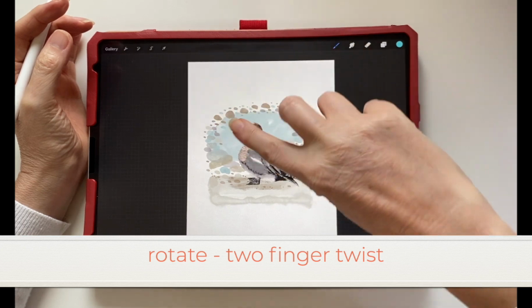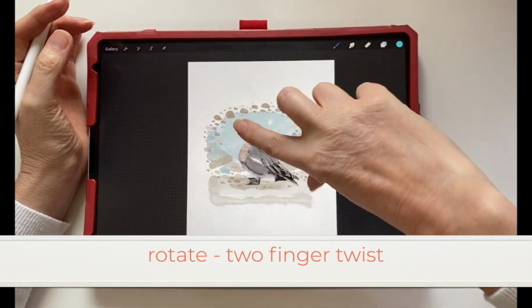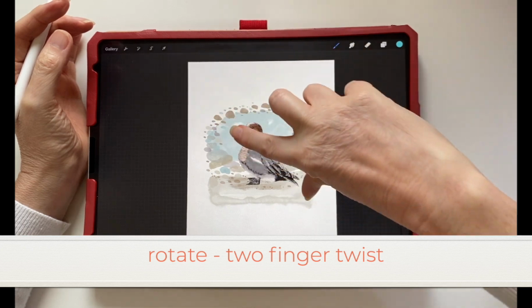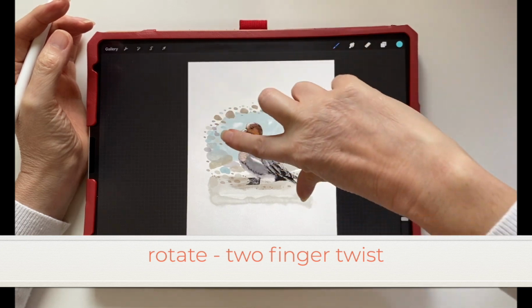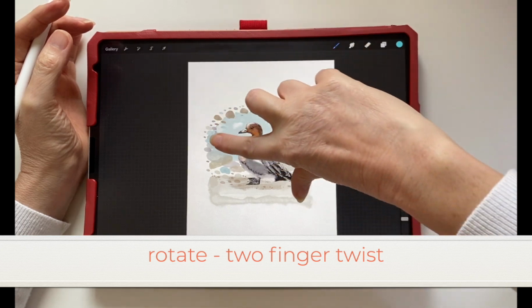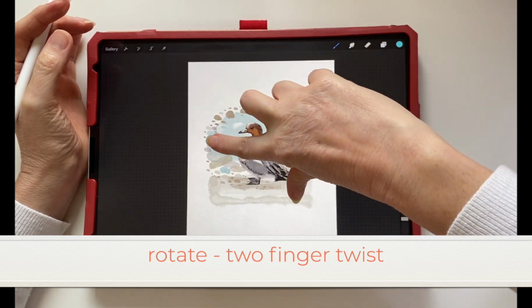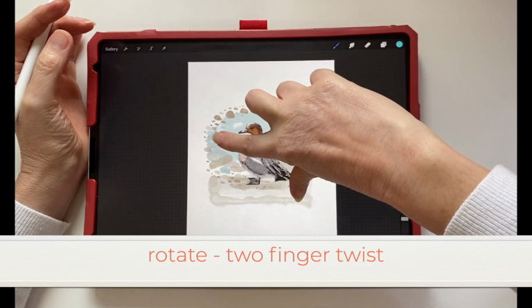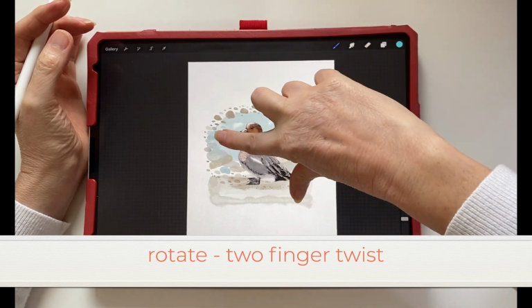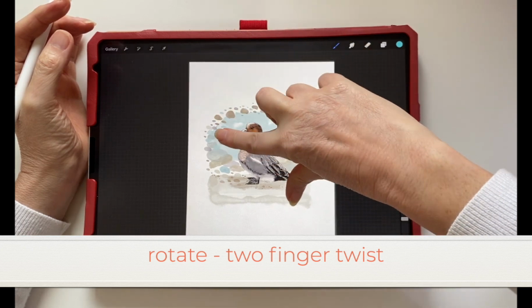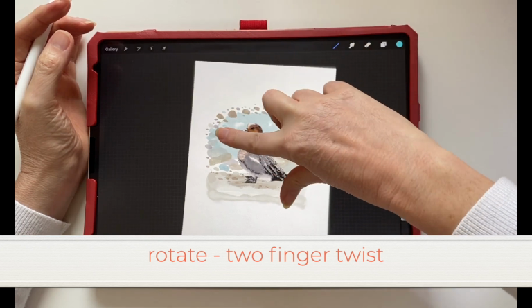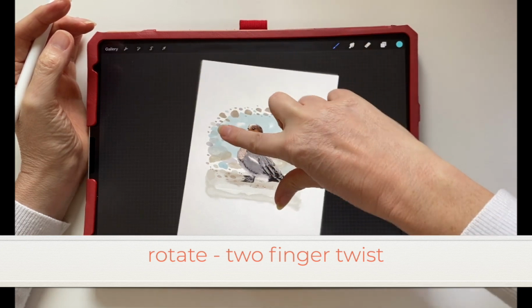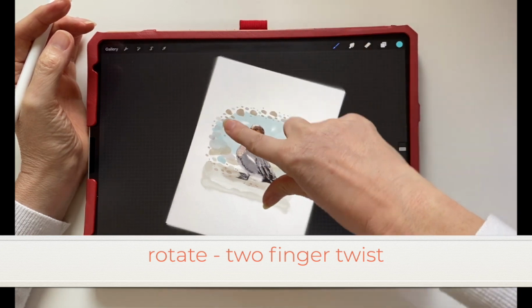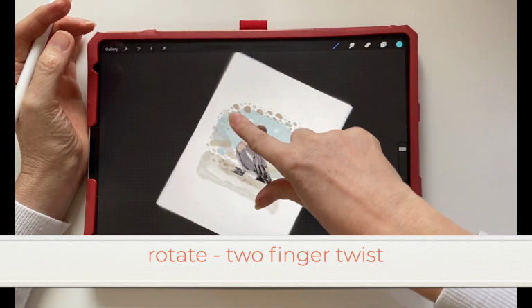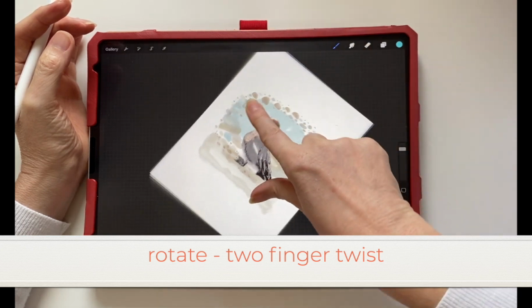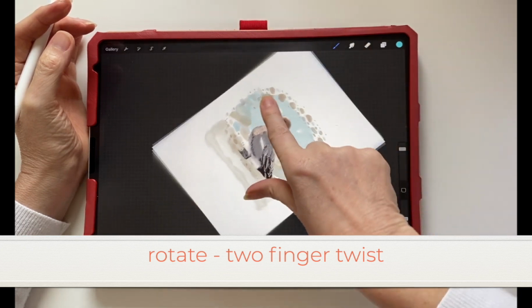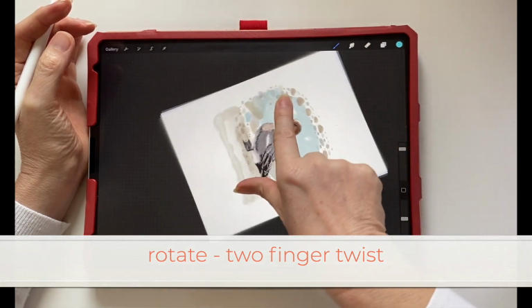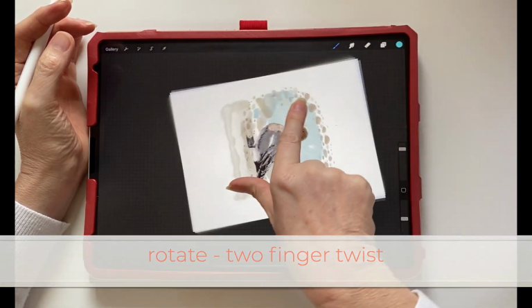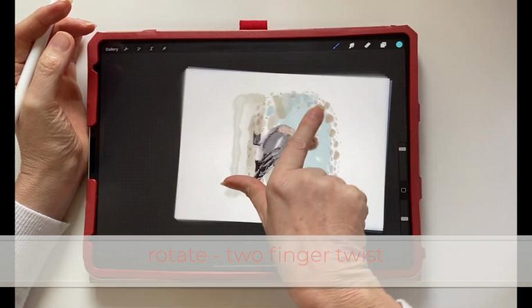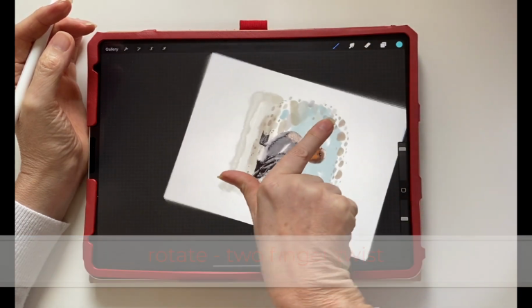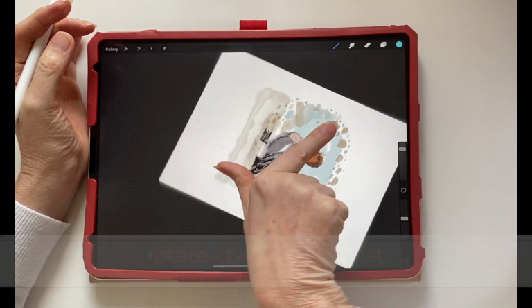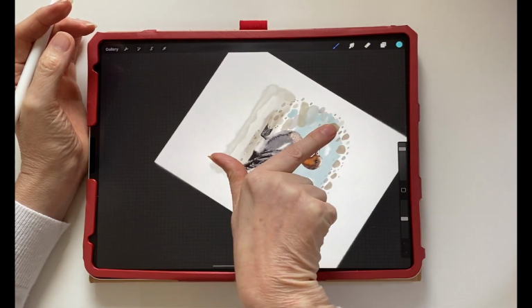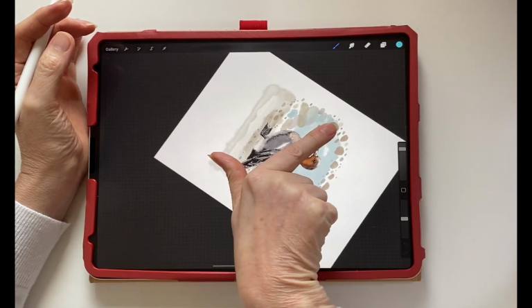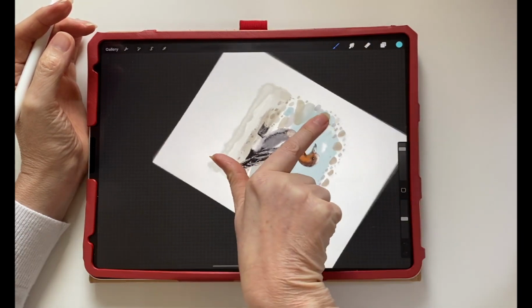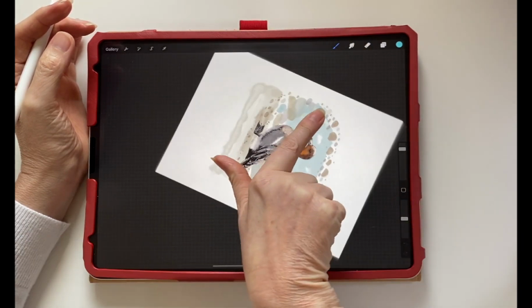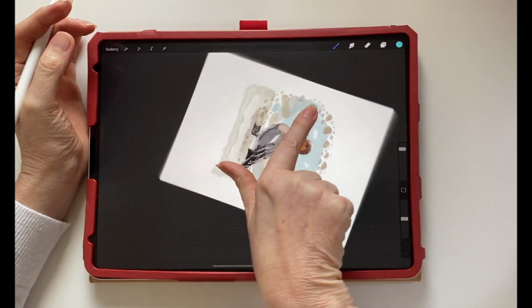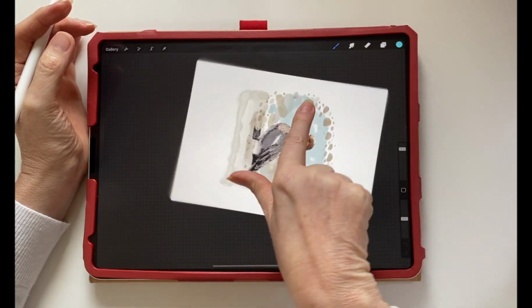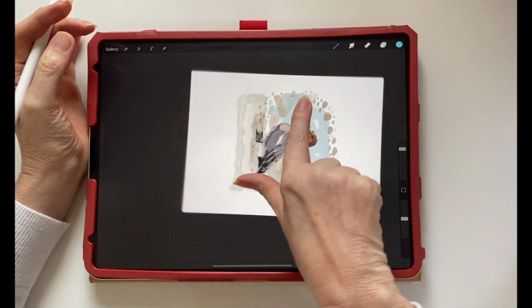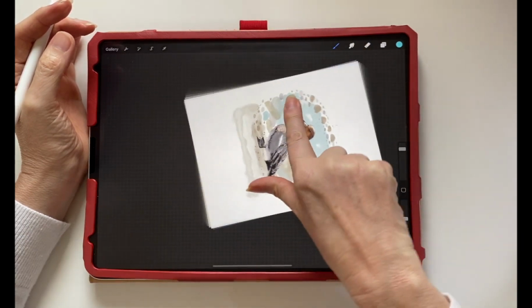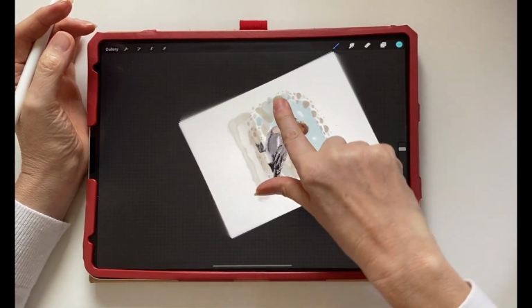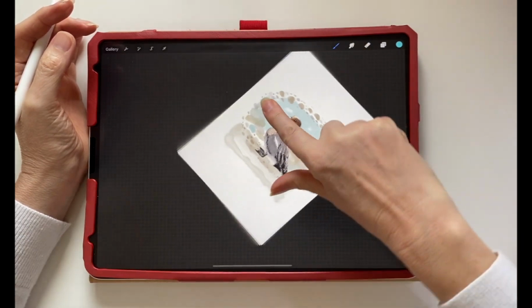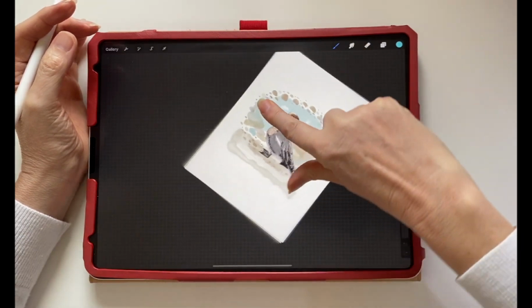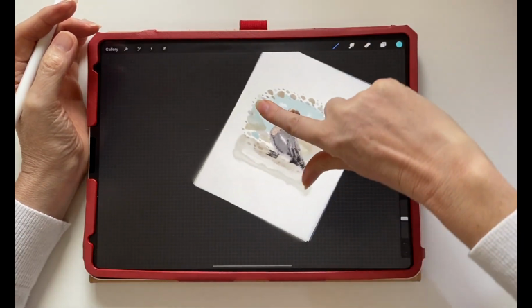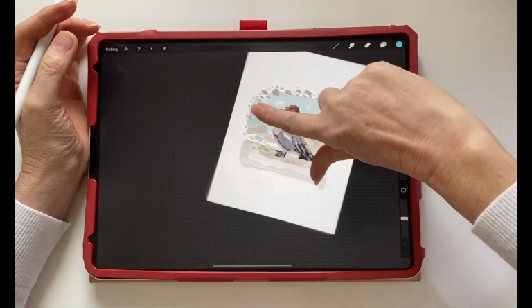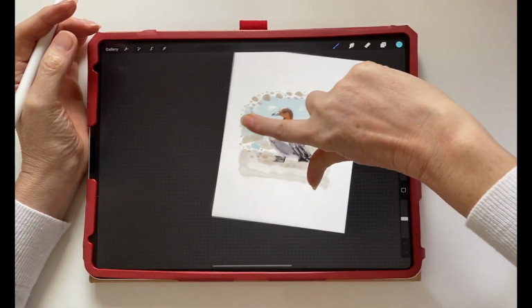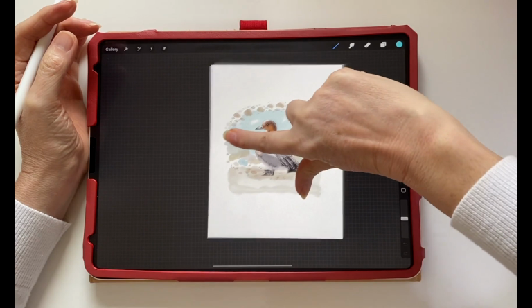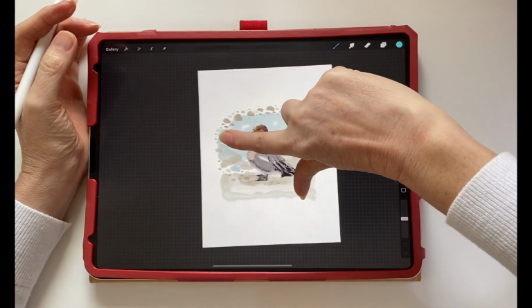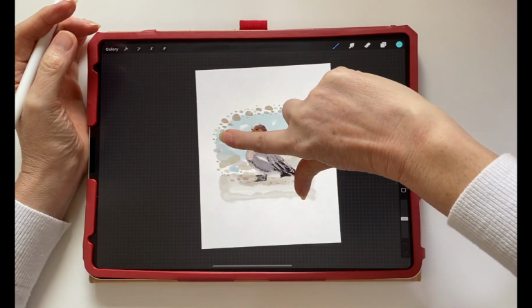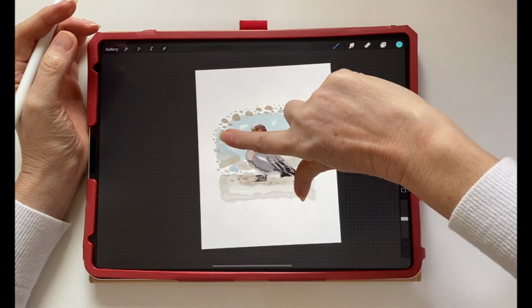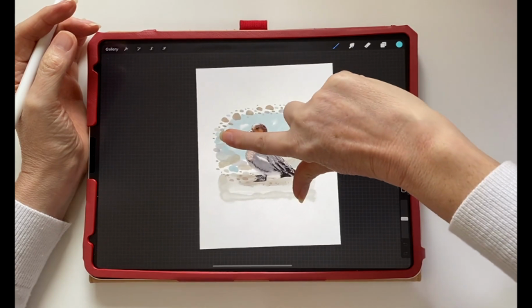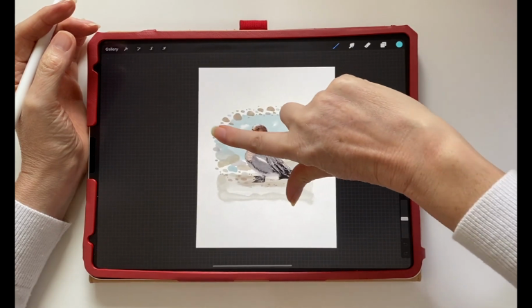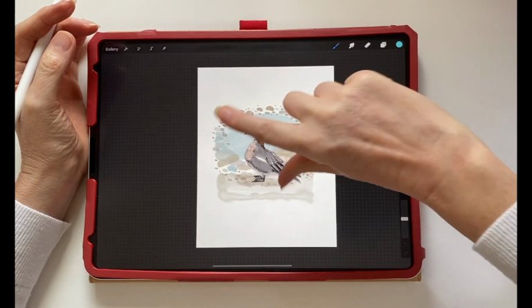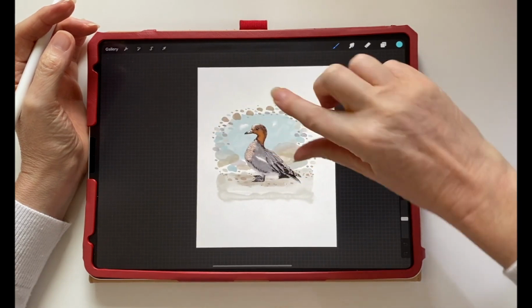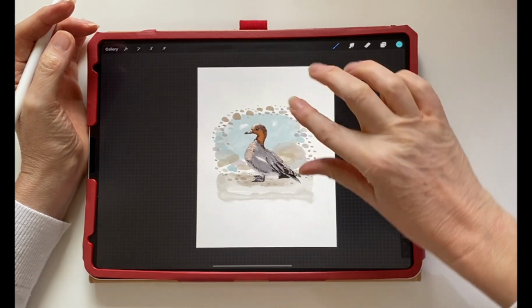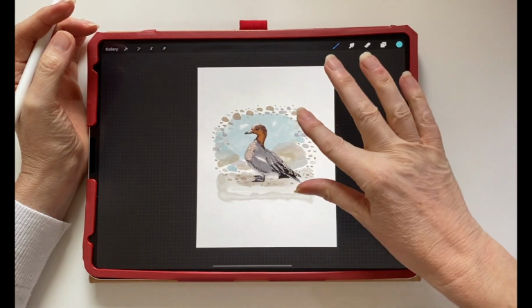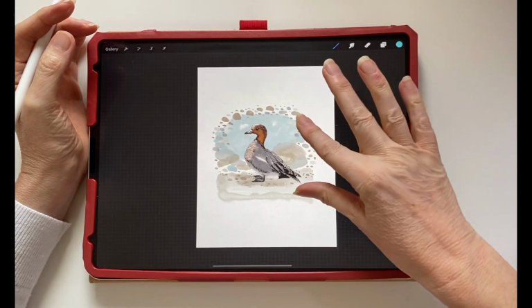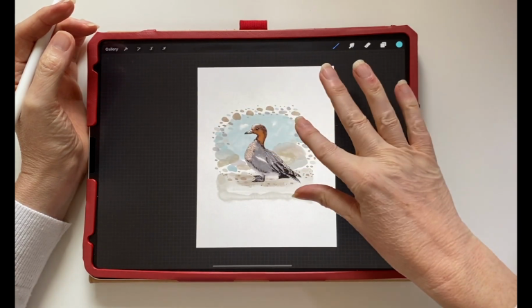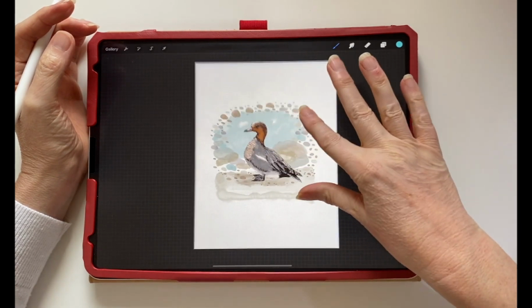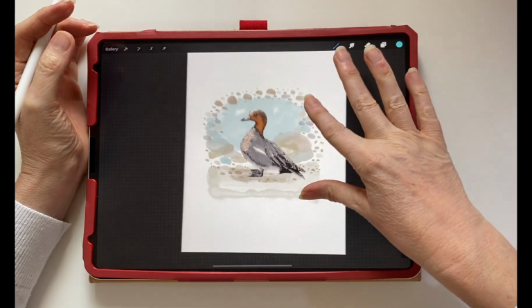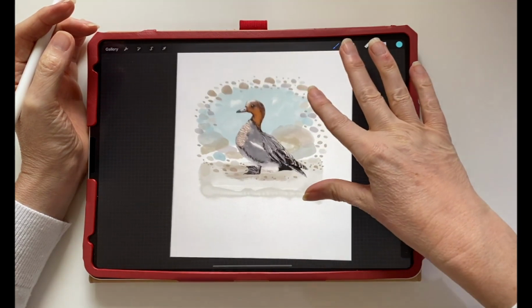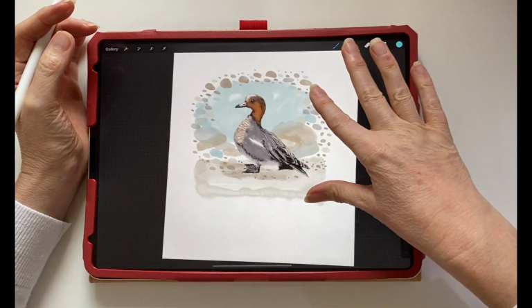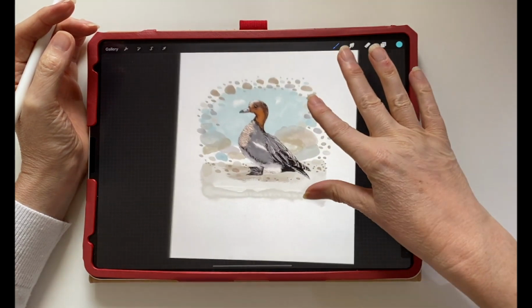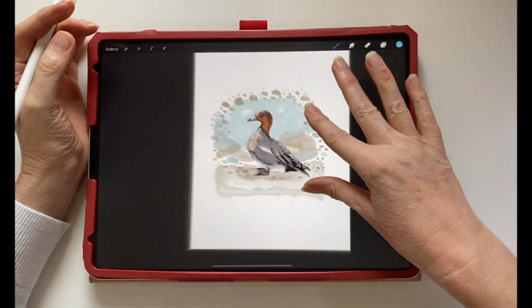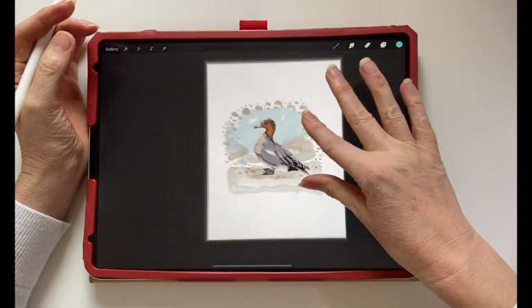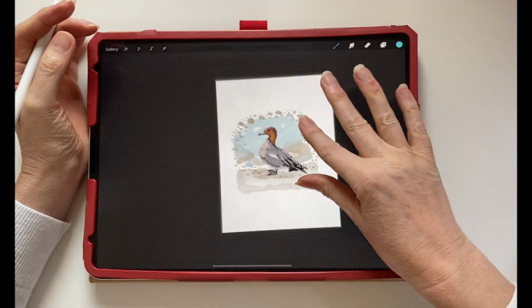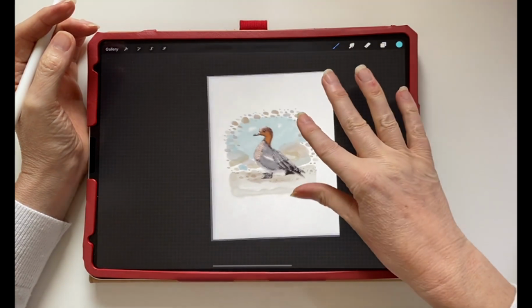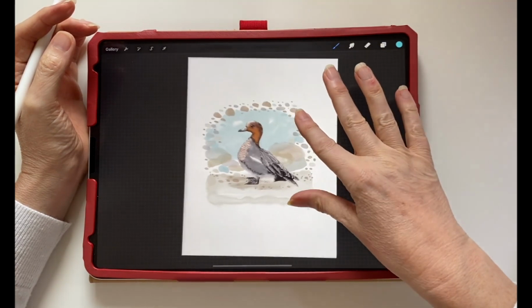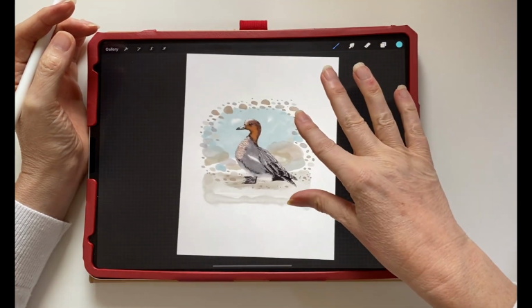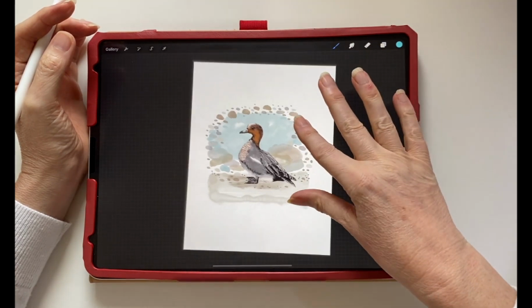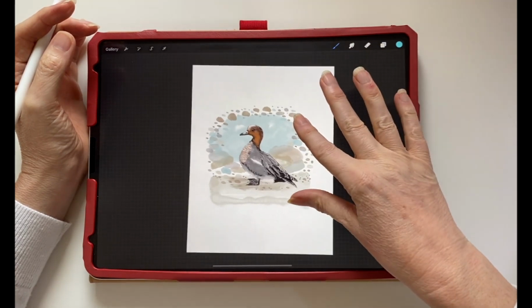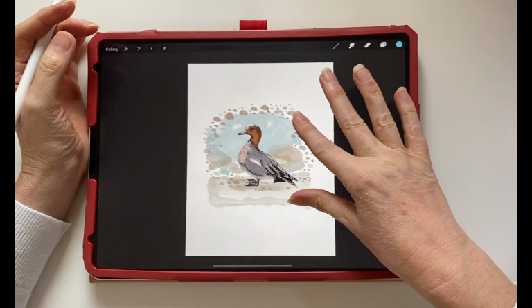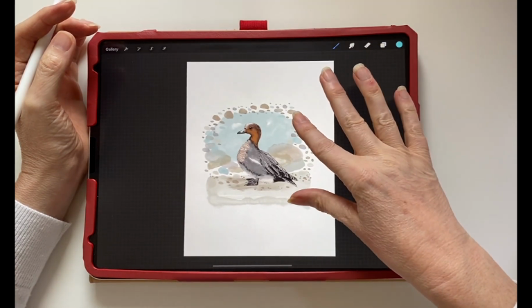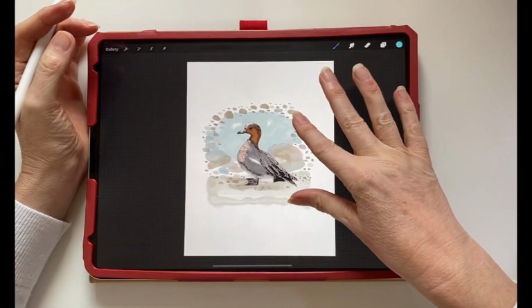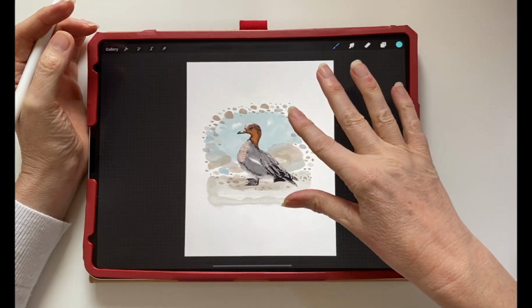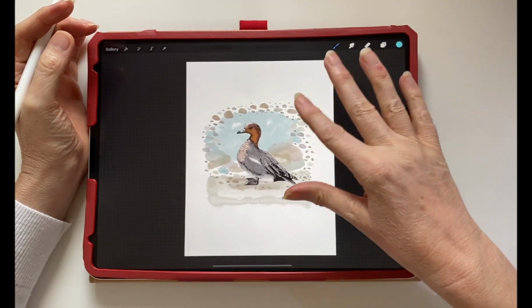To rotate the artwork, hold your thumb and forefinger down and twist, and that will rotate the artwork.